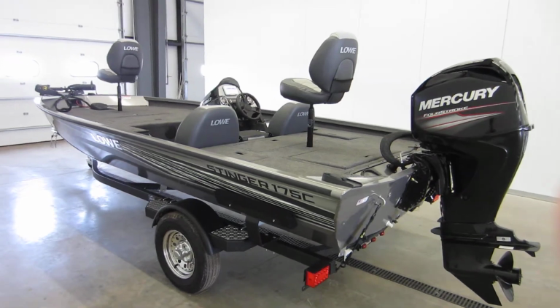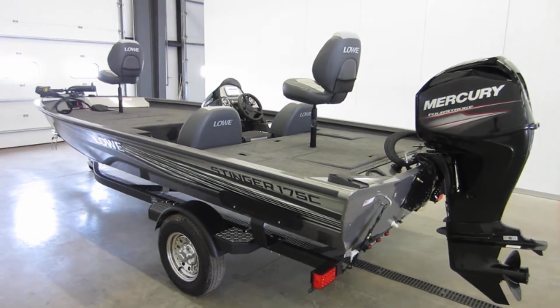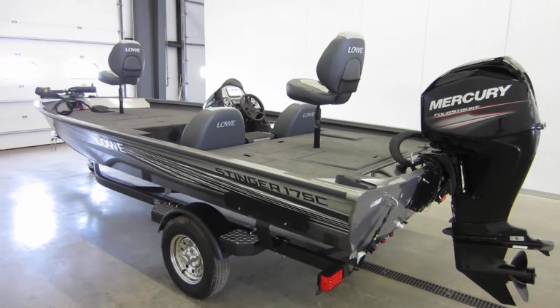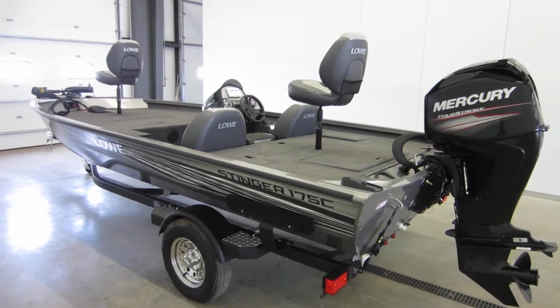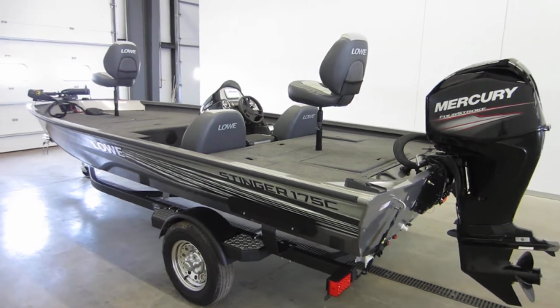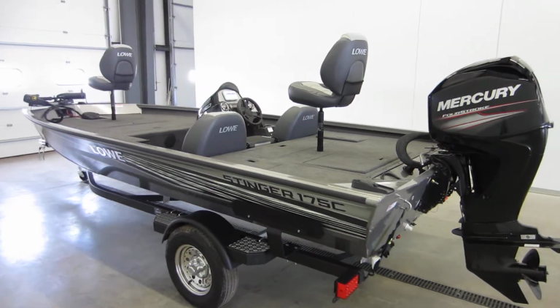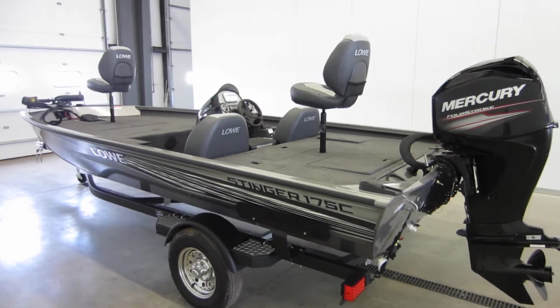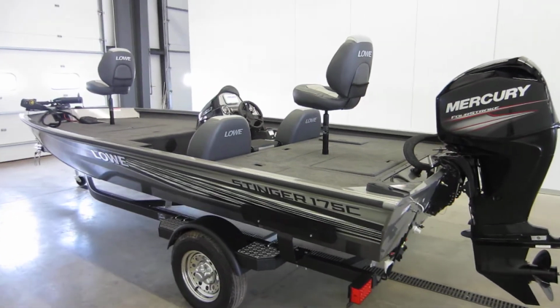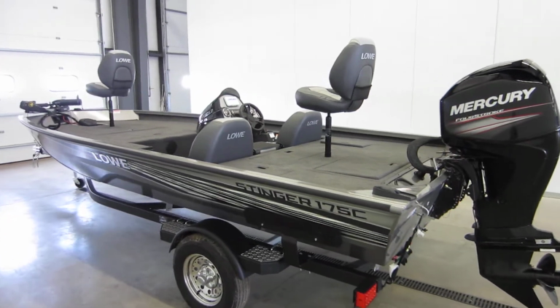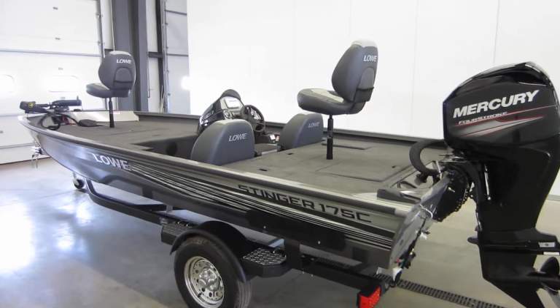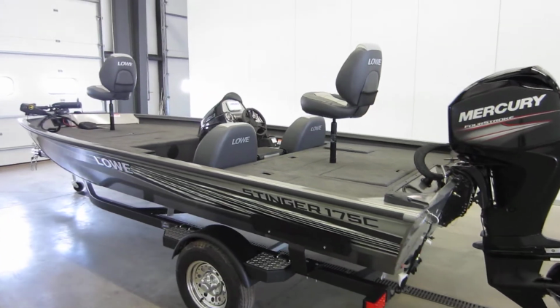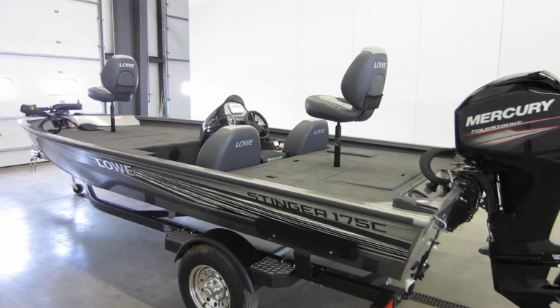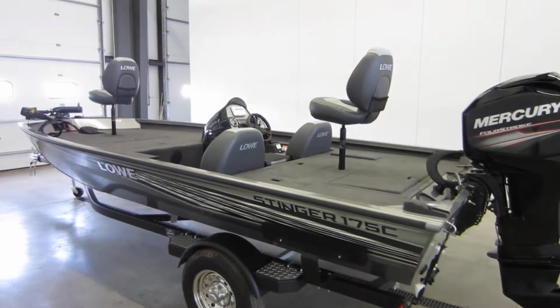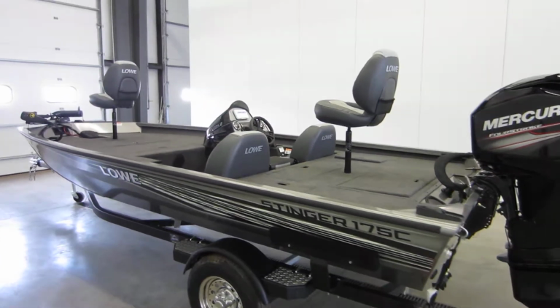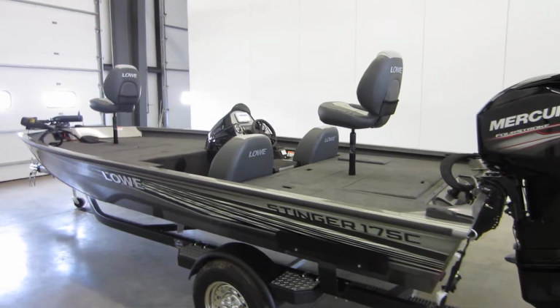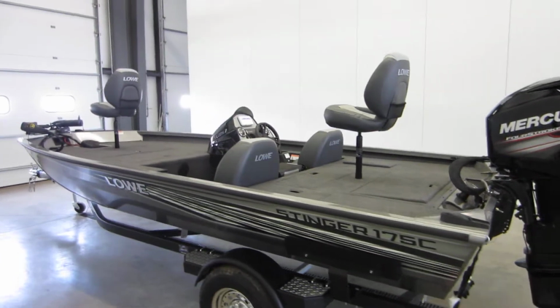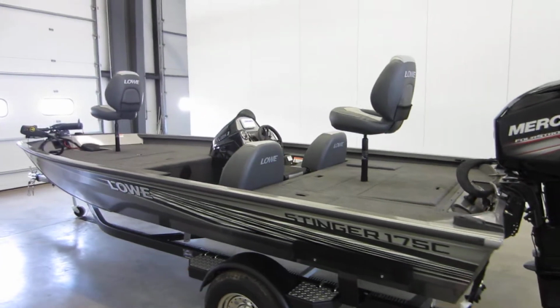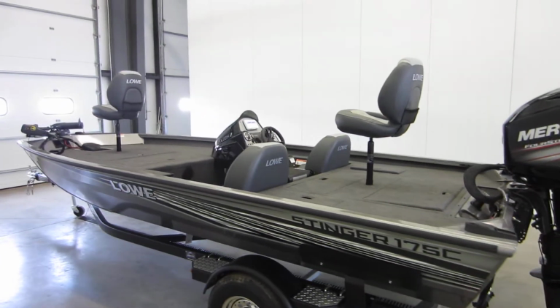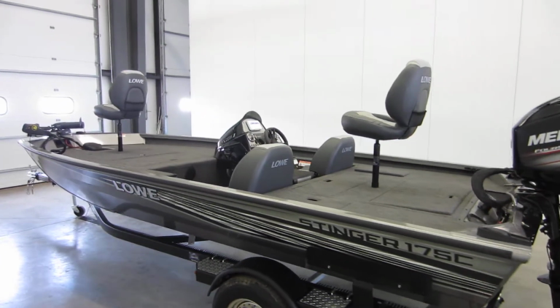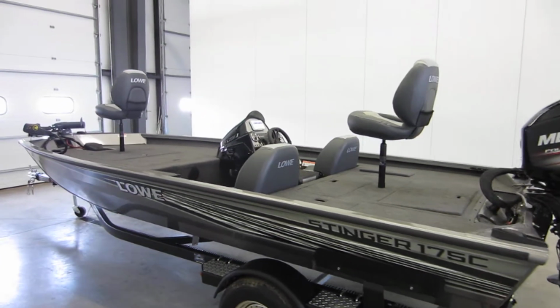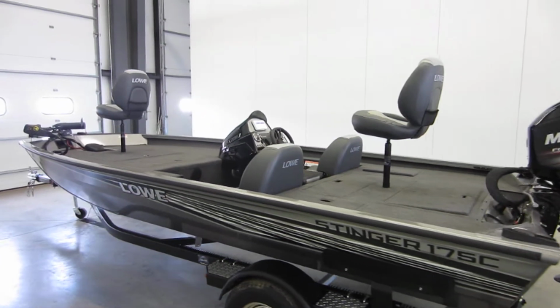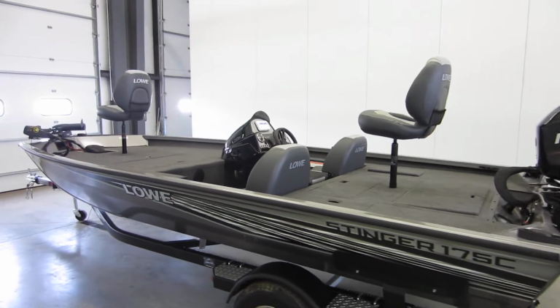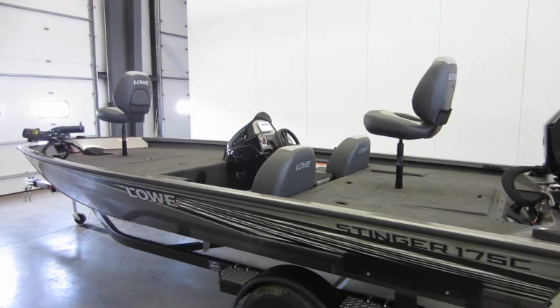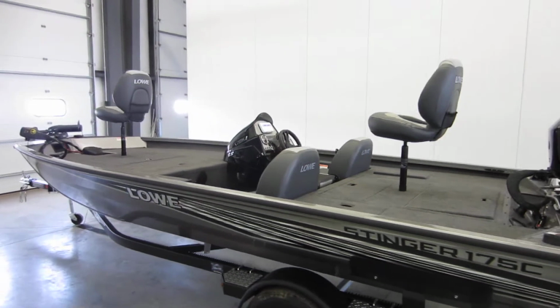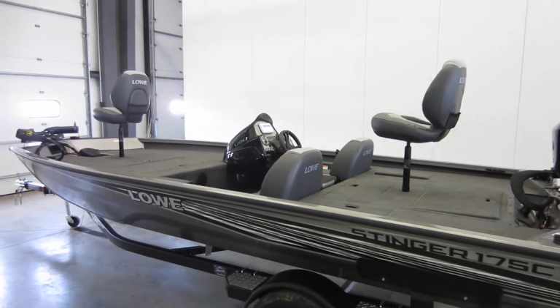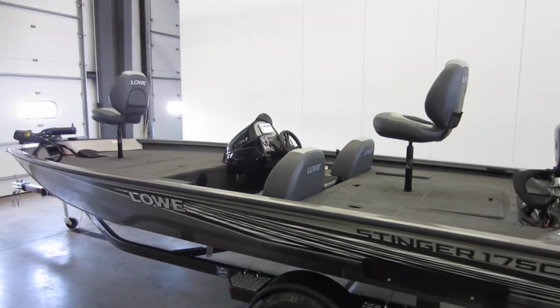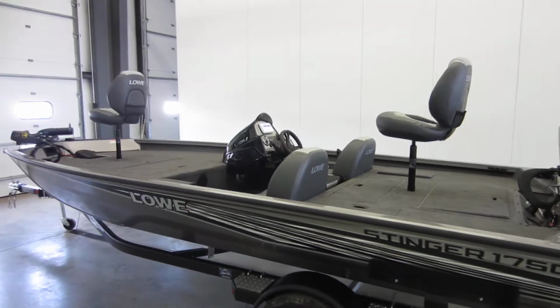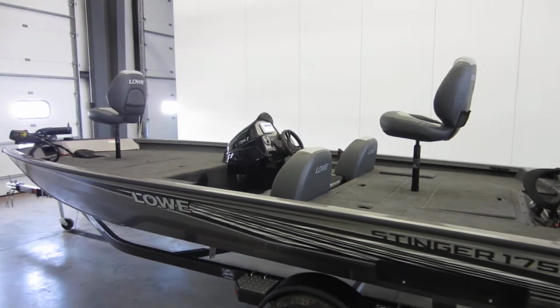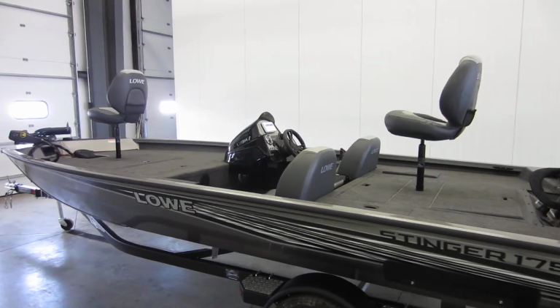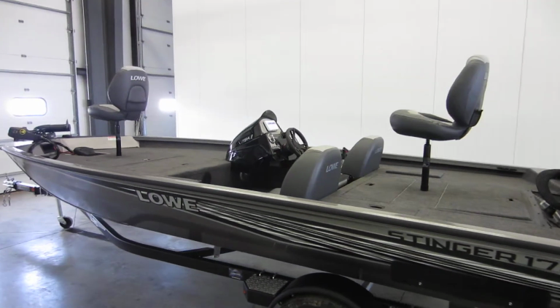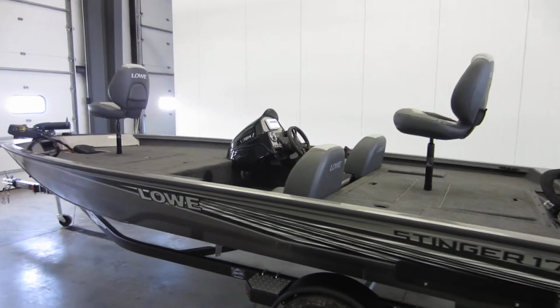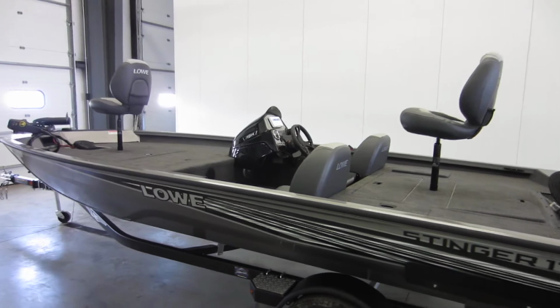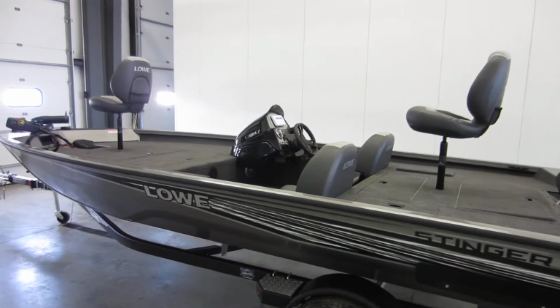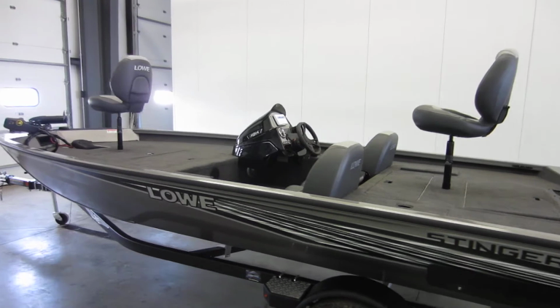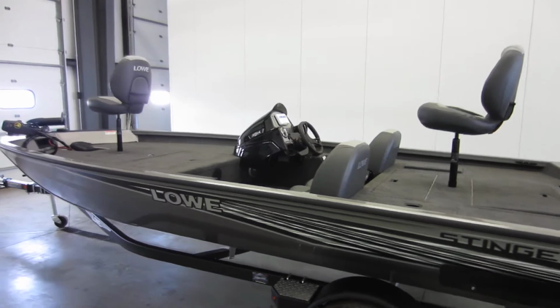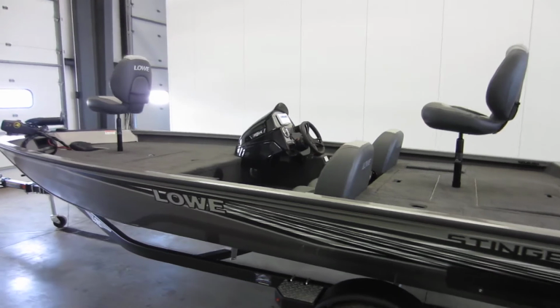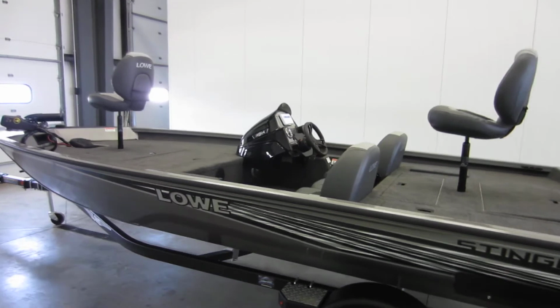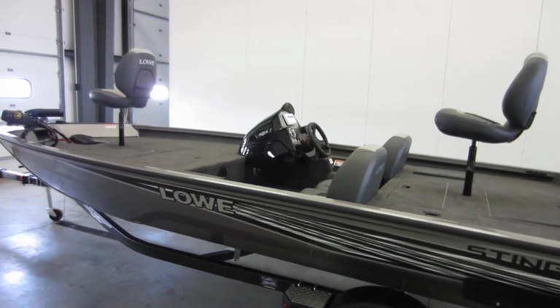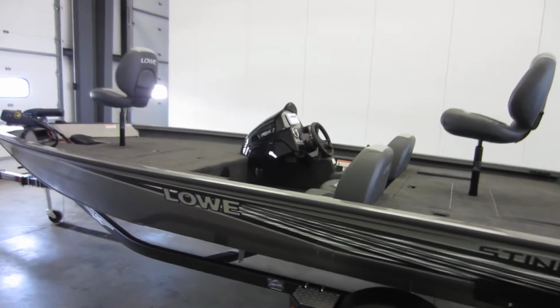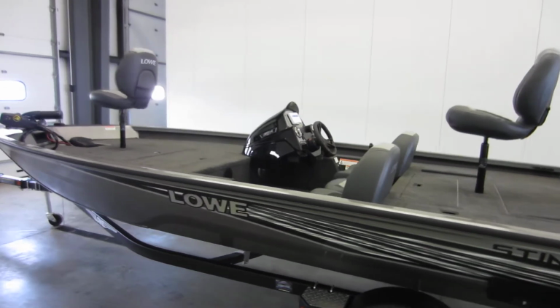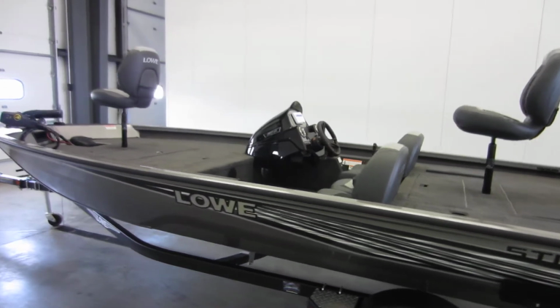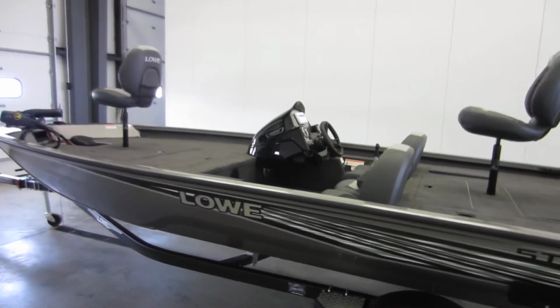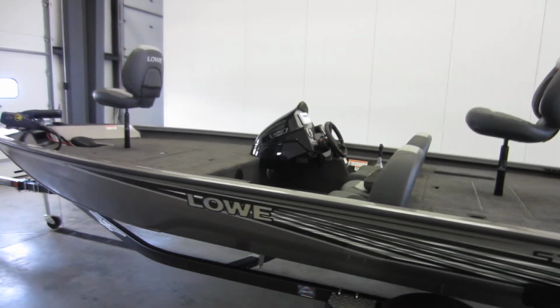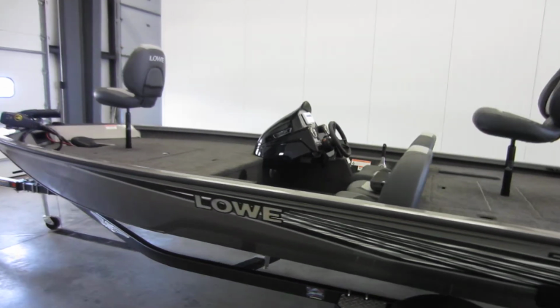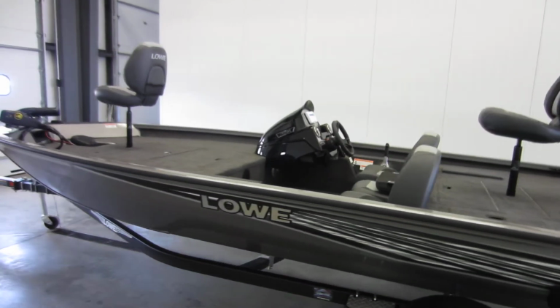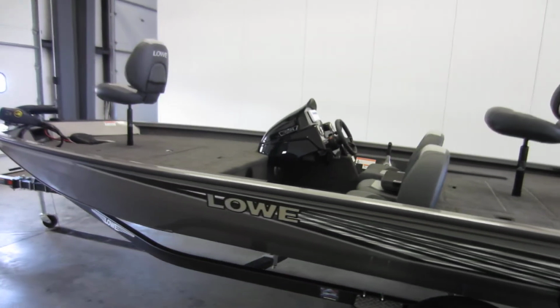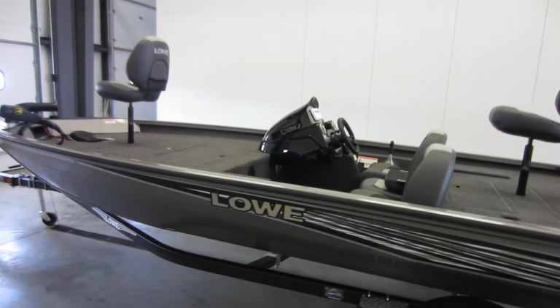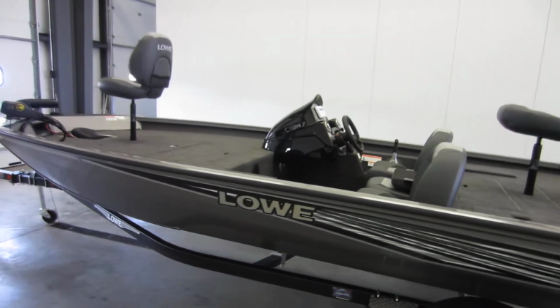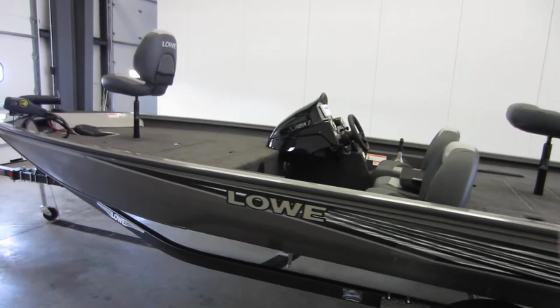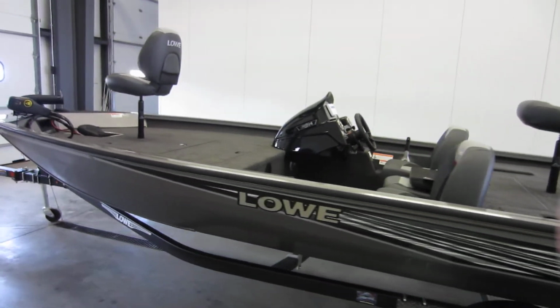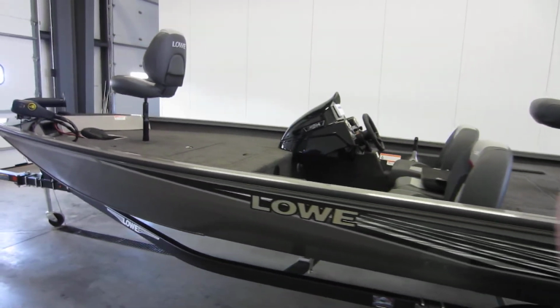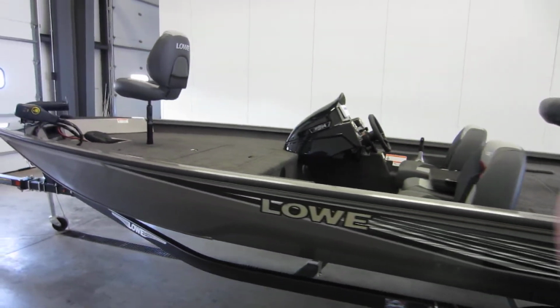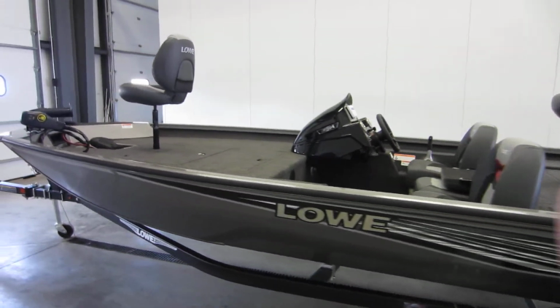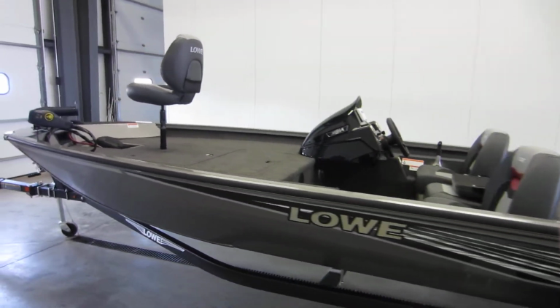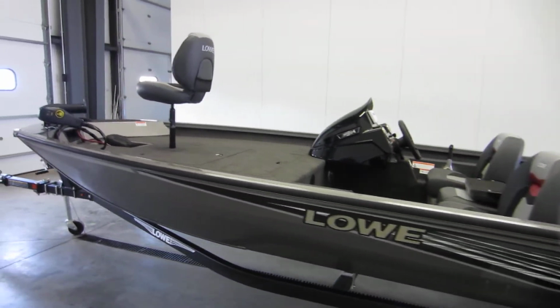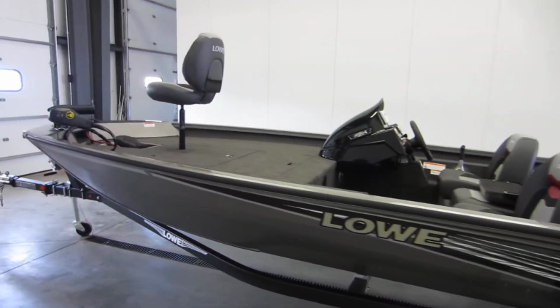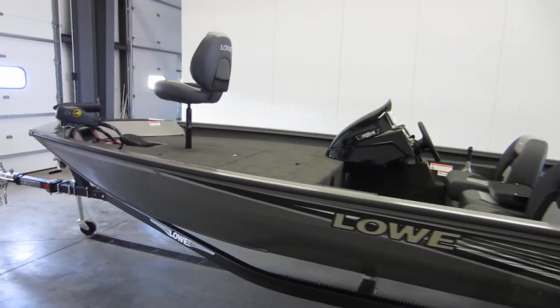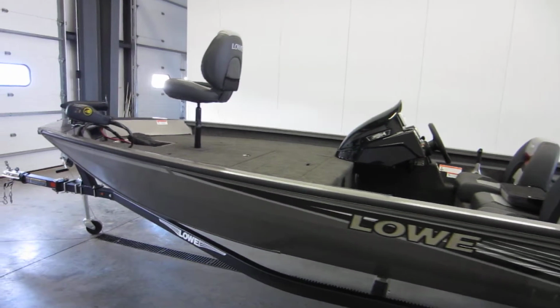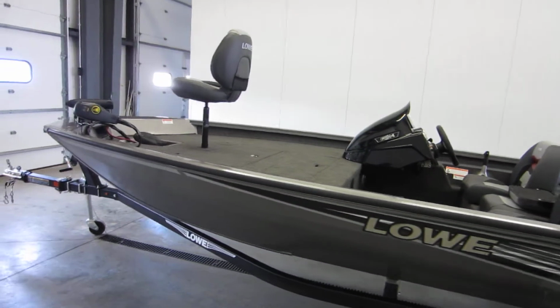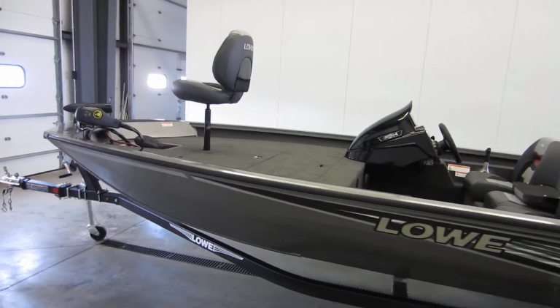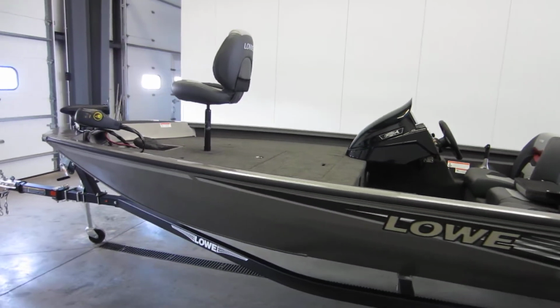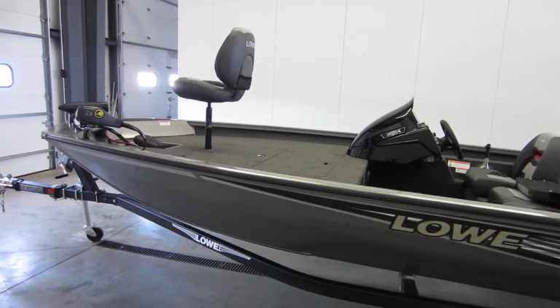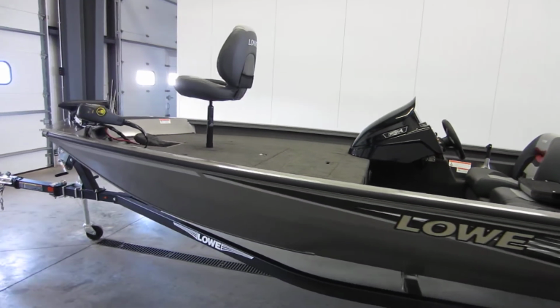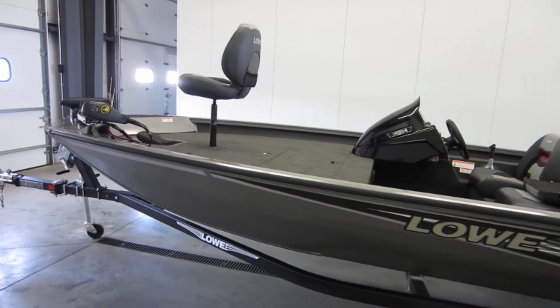This is a 2019 Lowe Stinger 175C aluminum fishing boat.